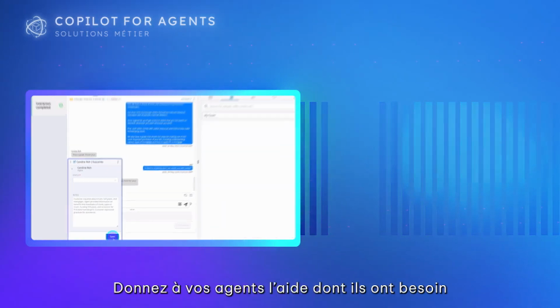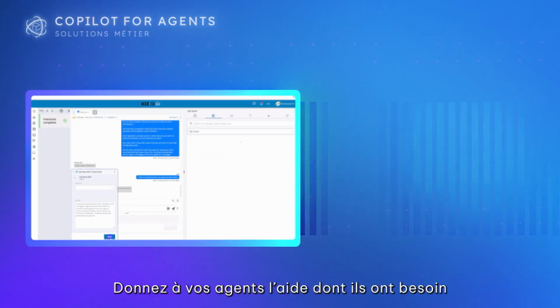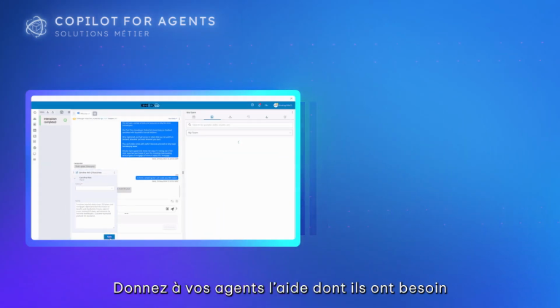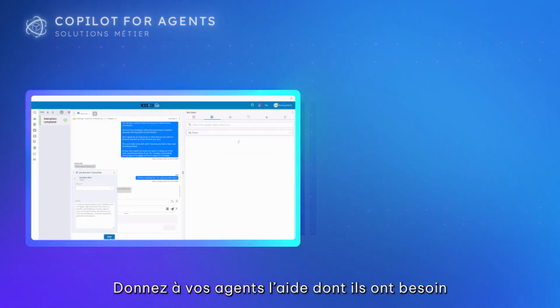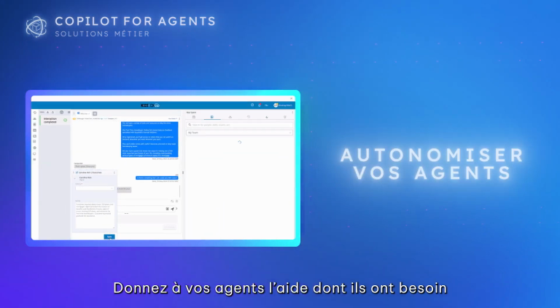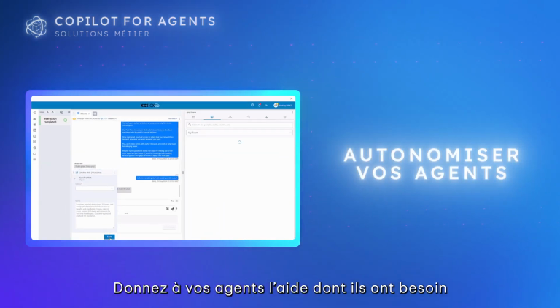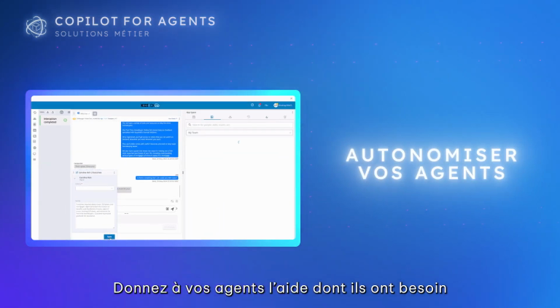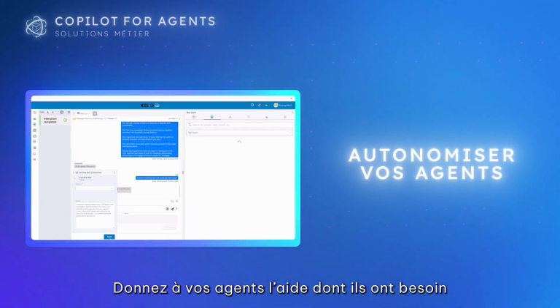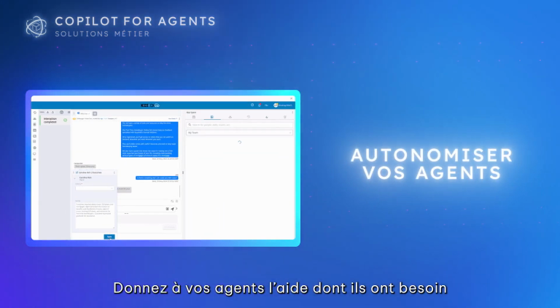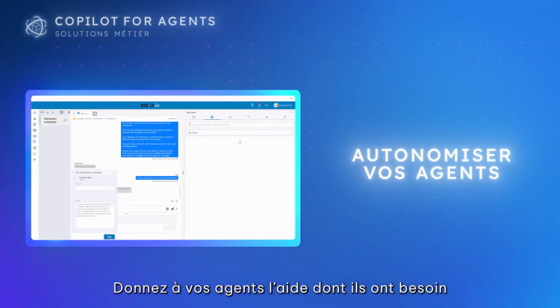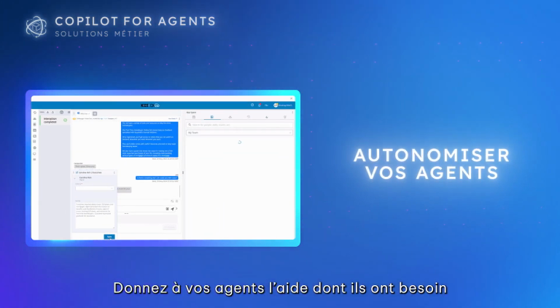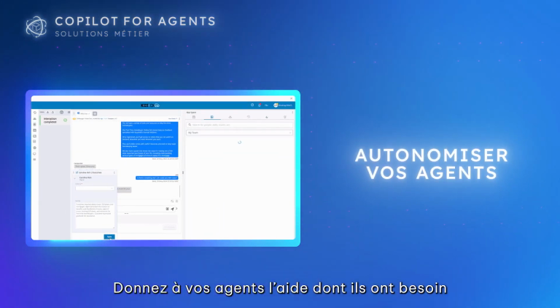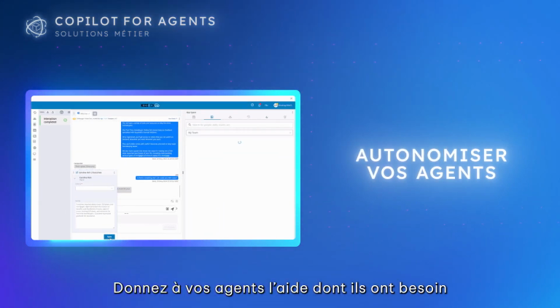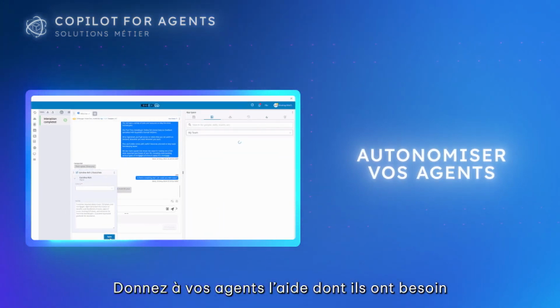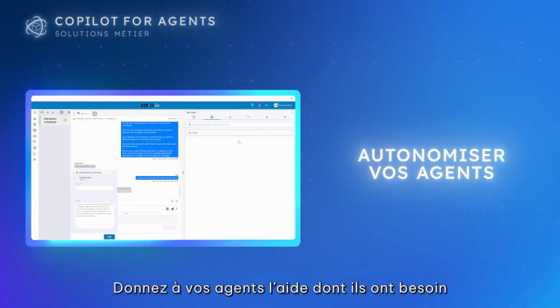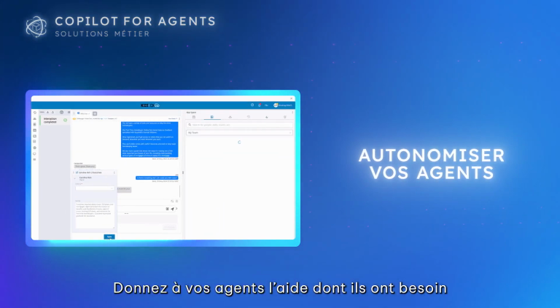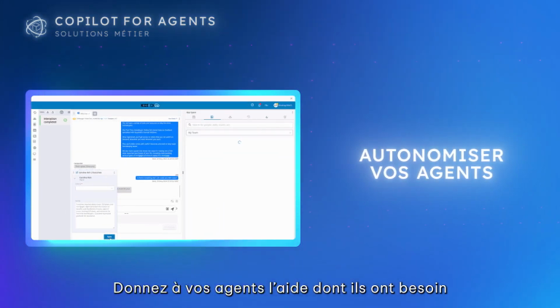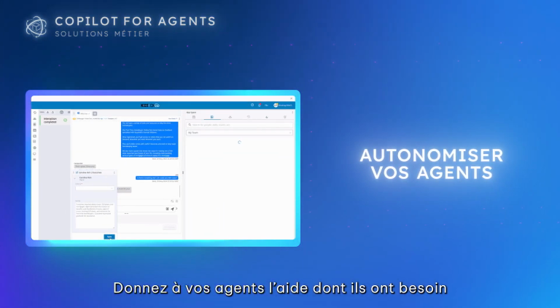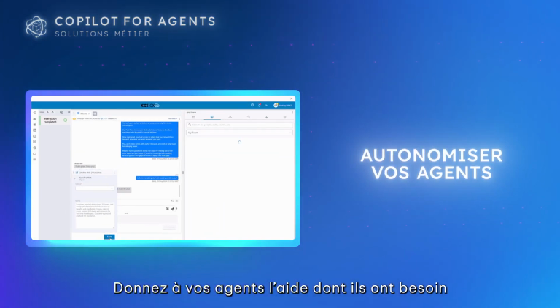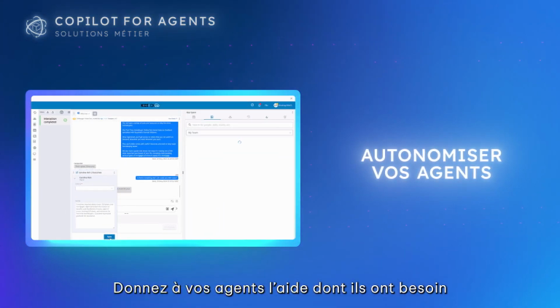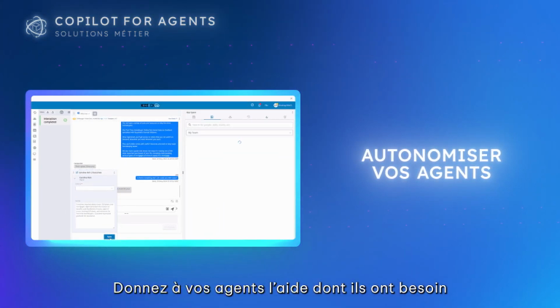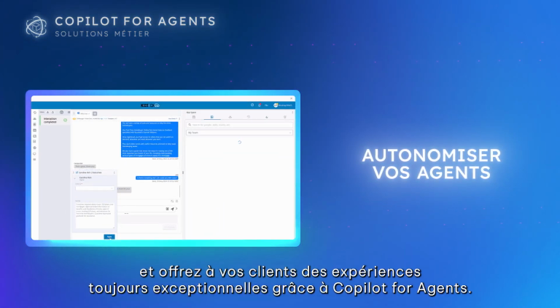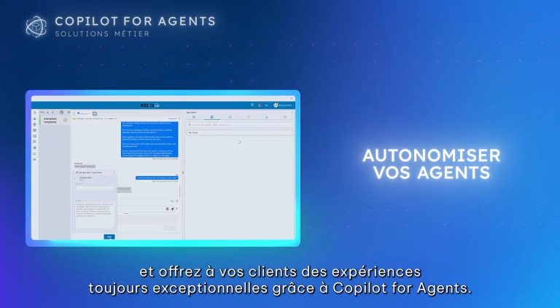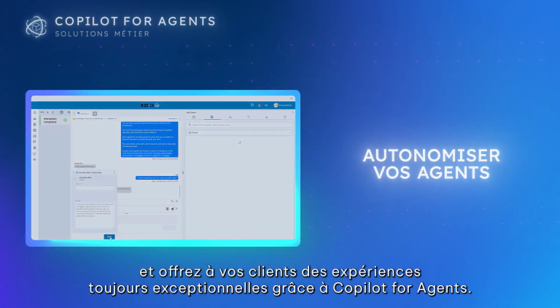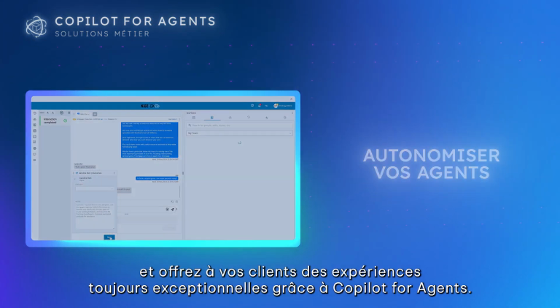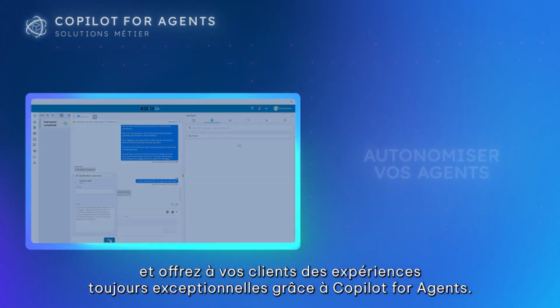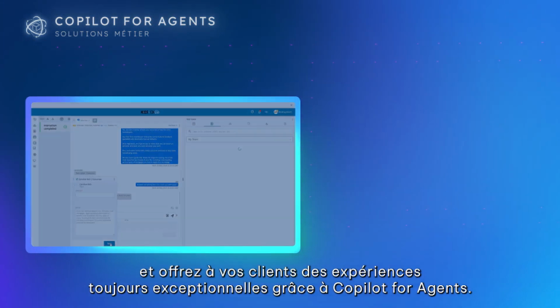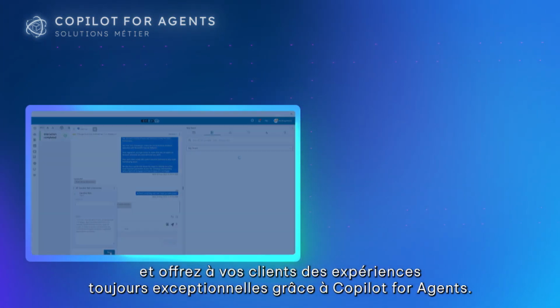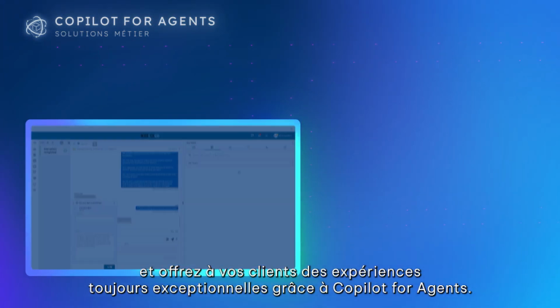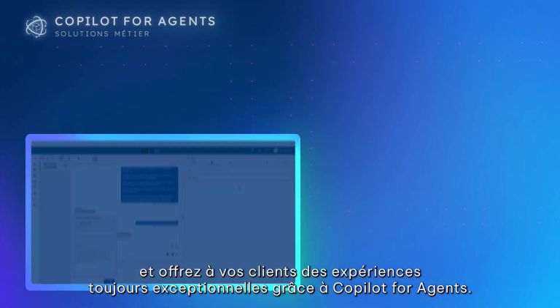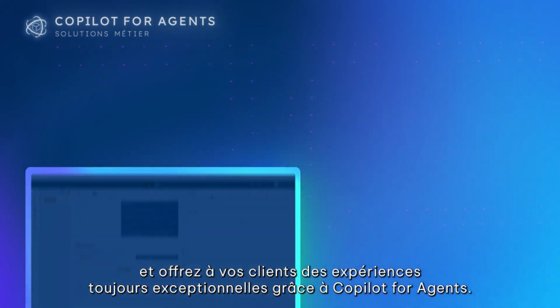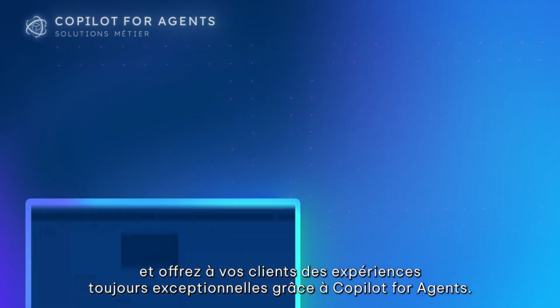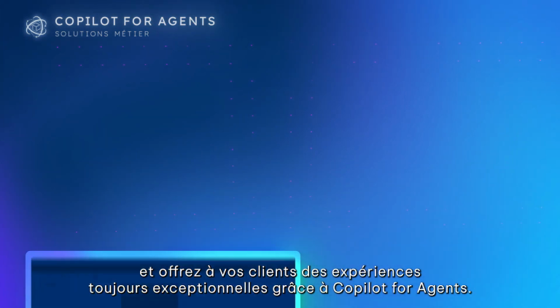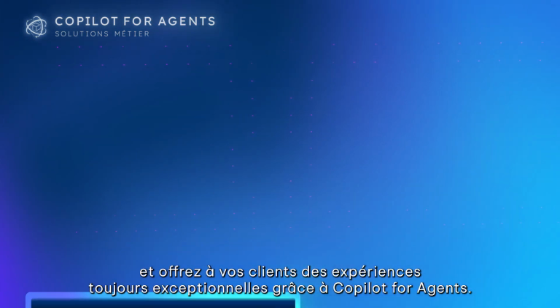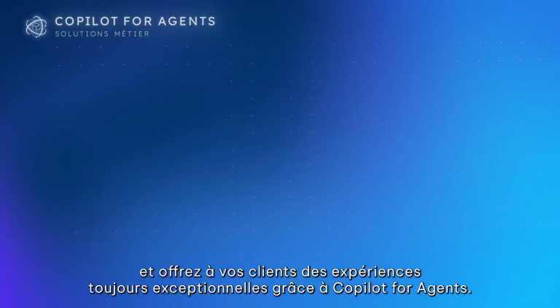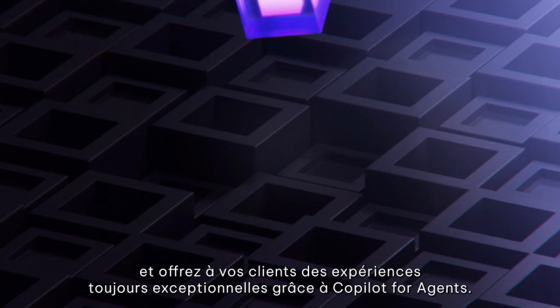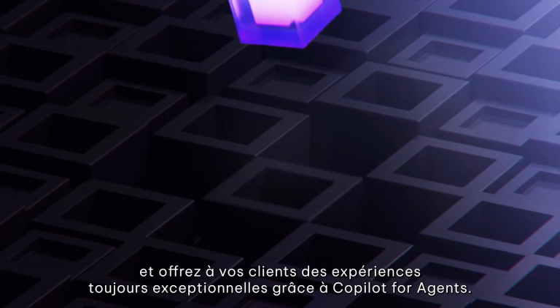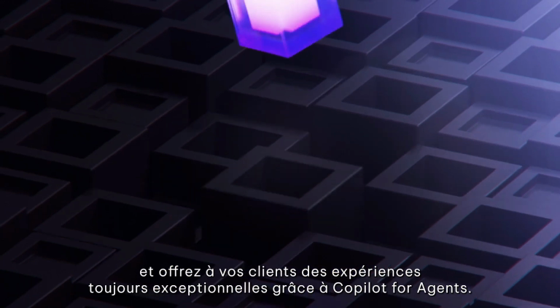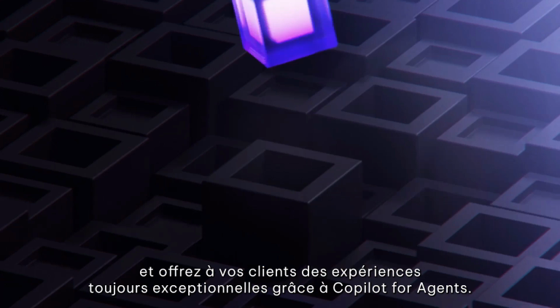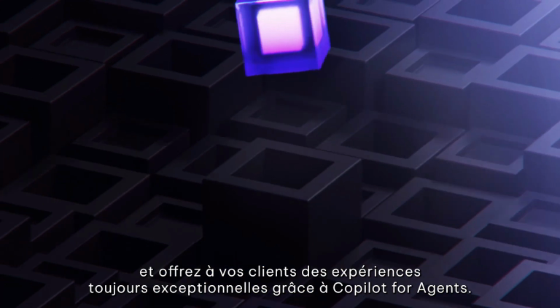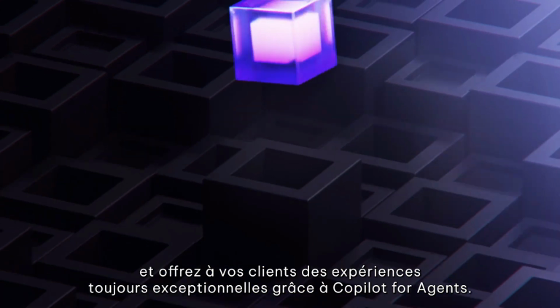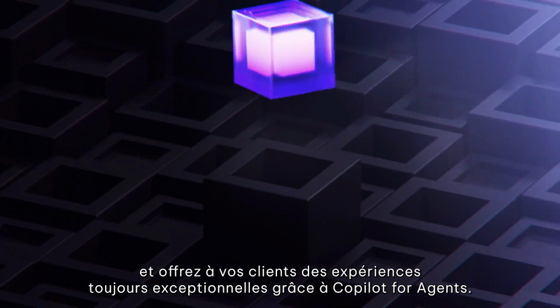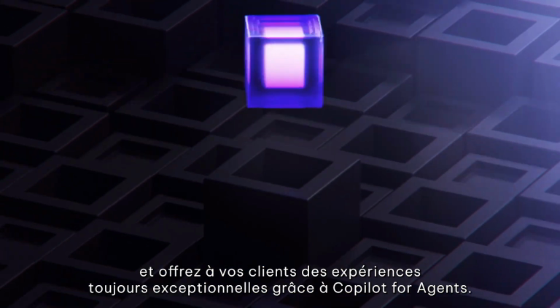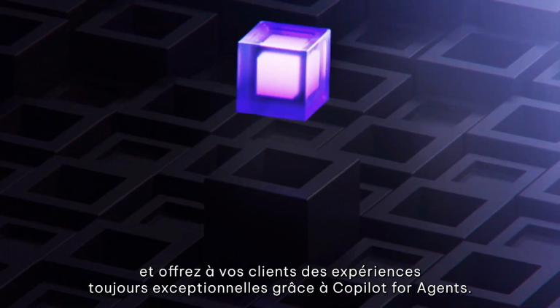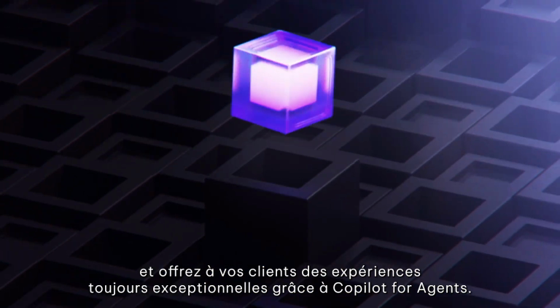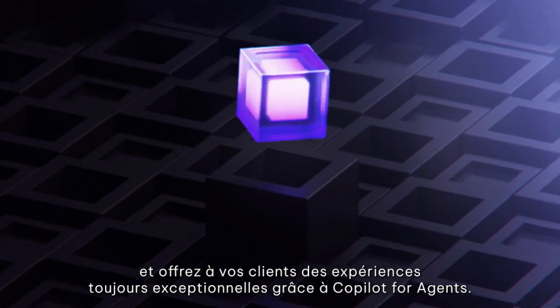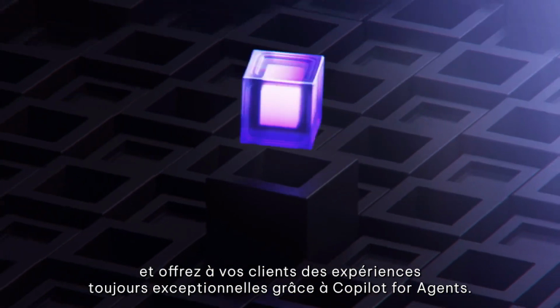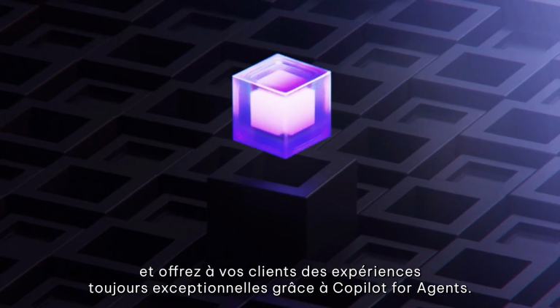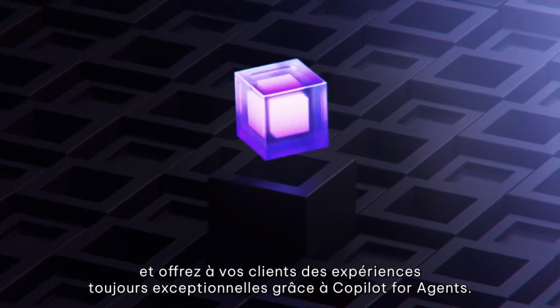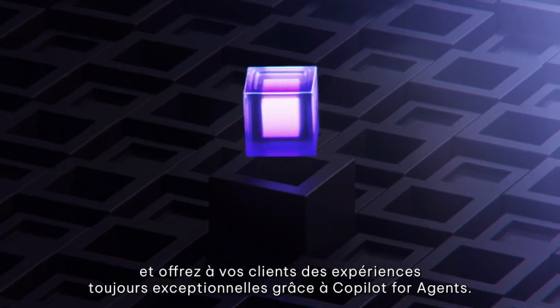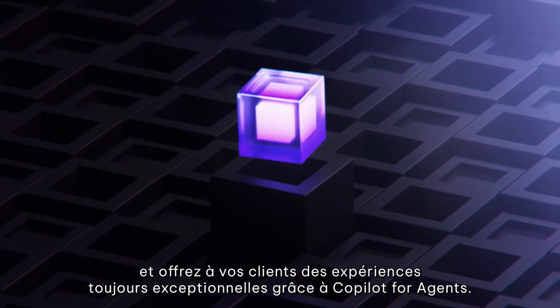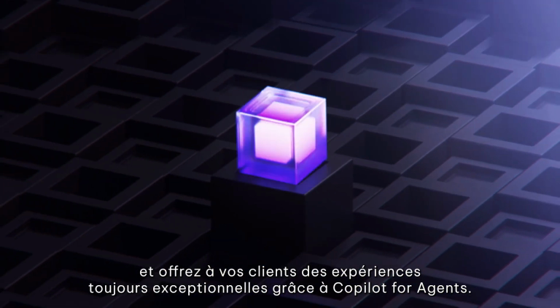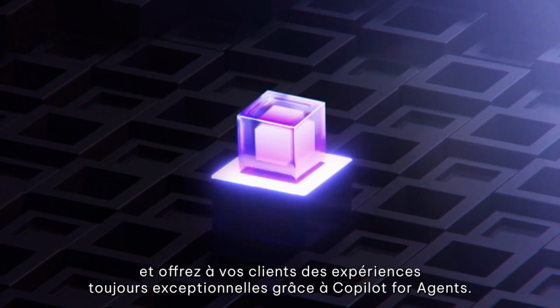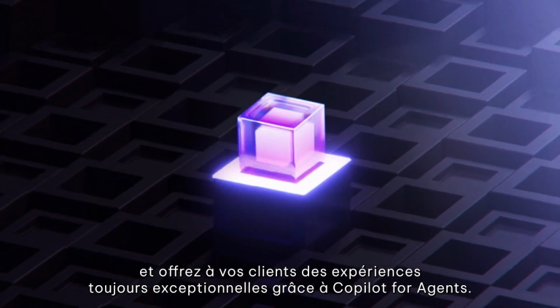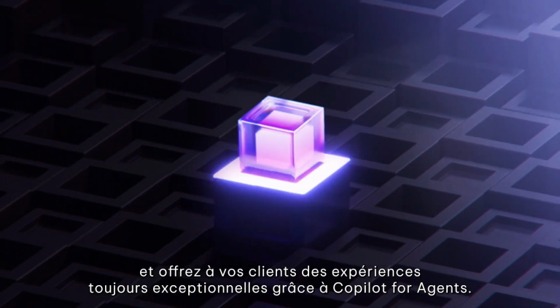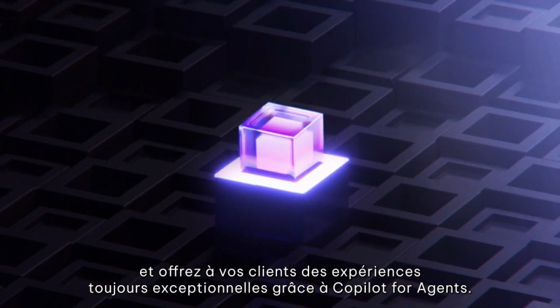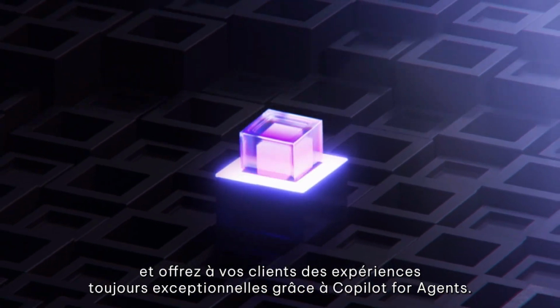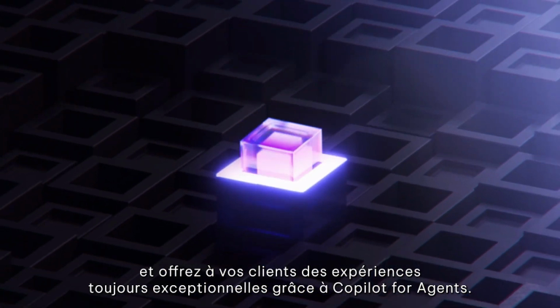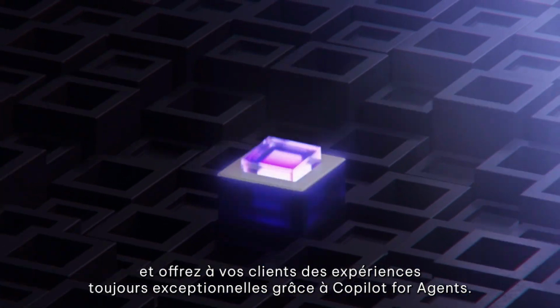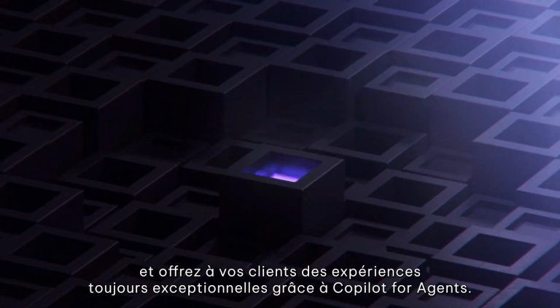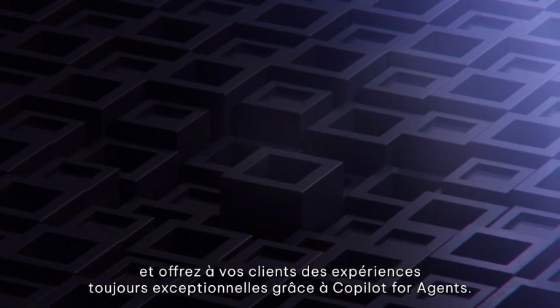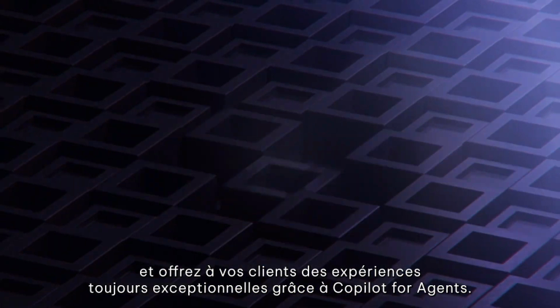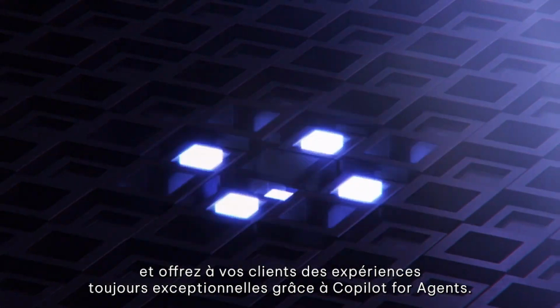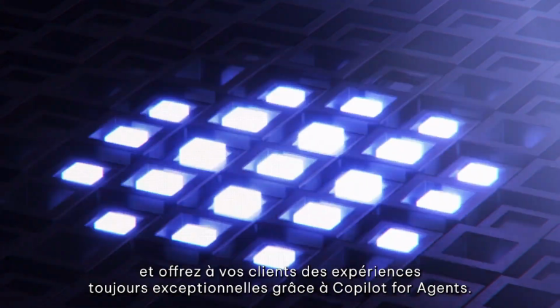Give your agents the help they need and deliver consistent, excellent customer experiences with Co-Pilot for Agents.